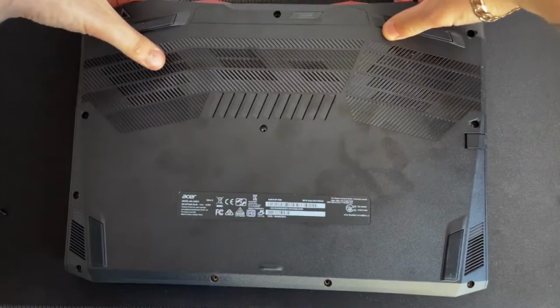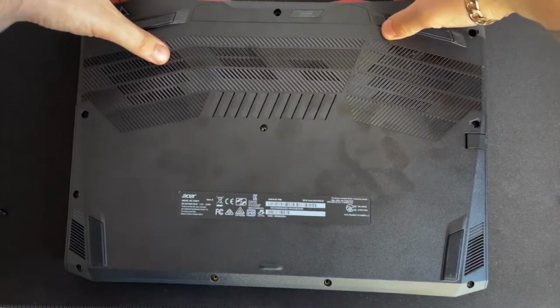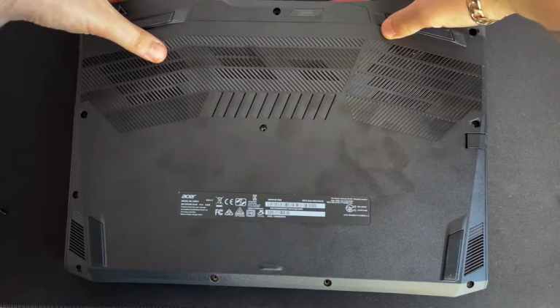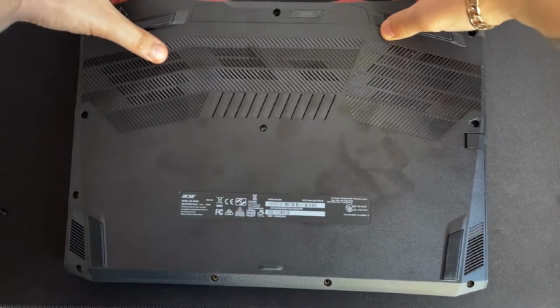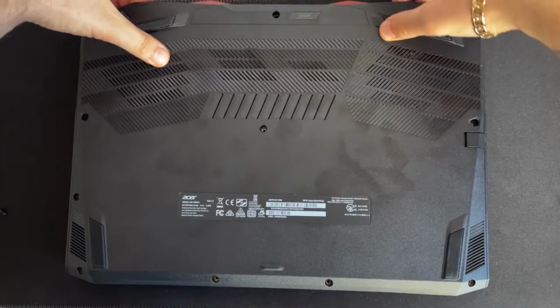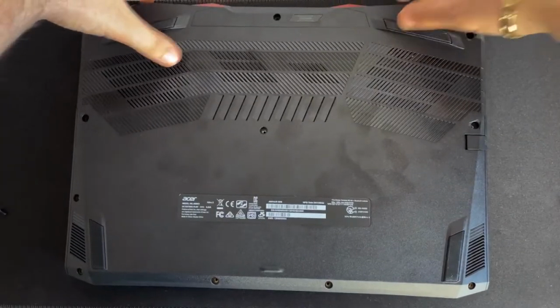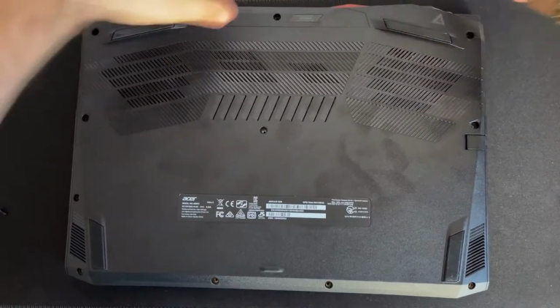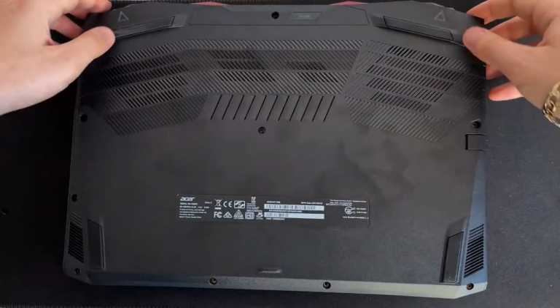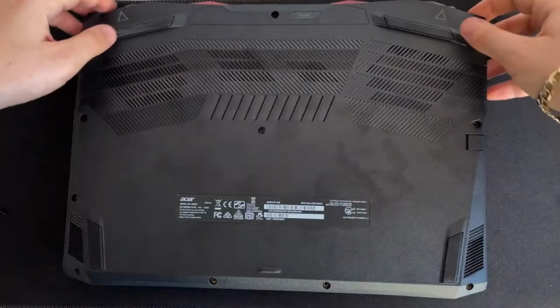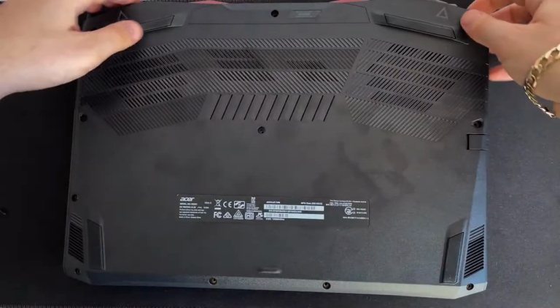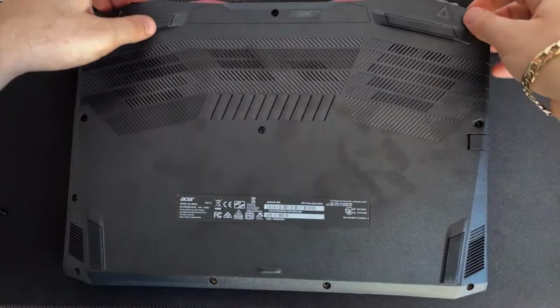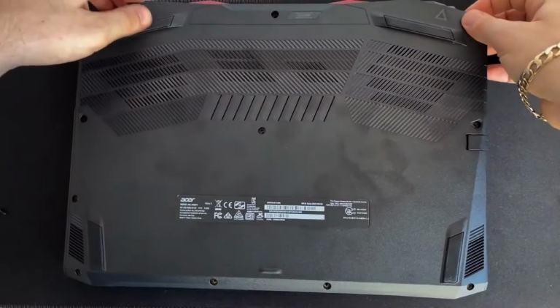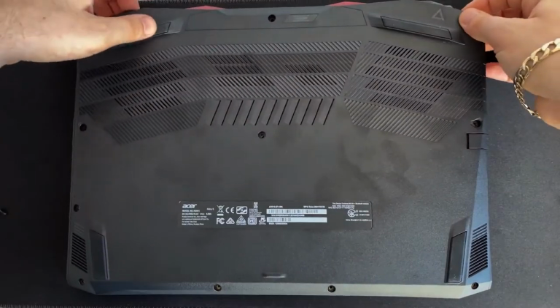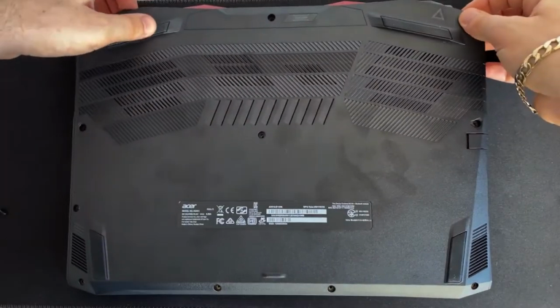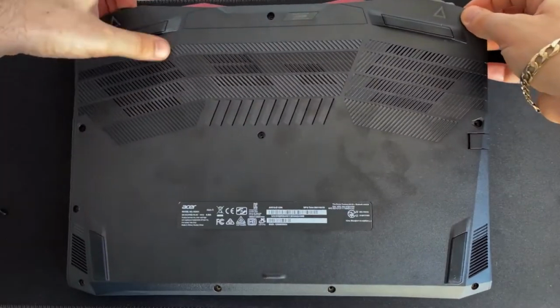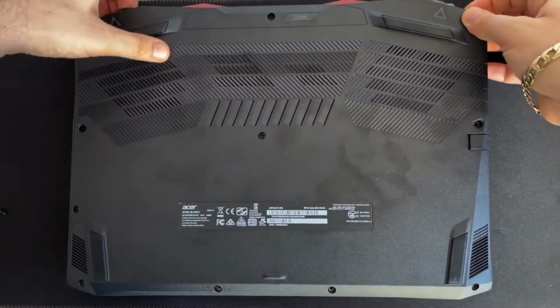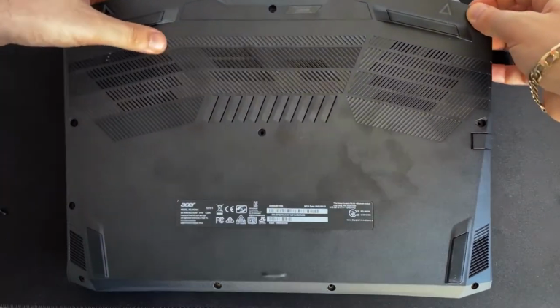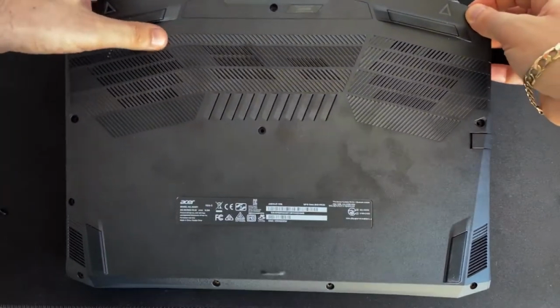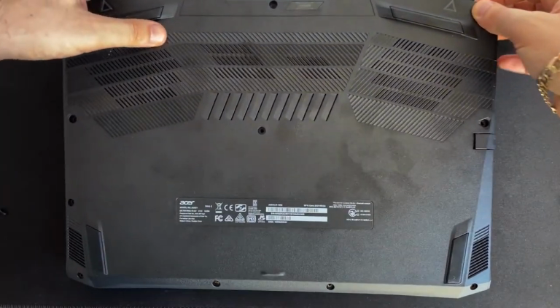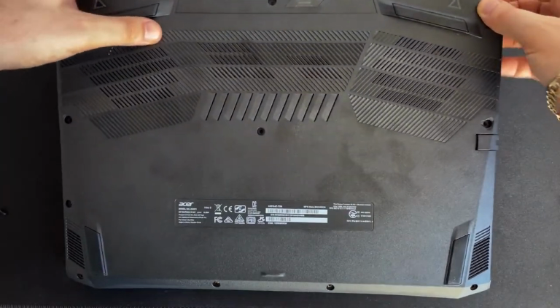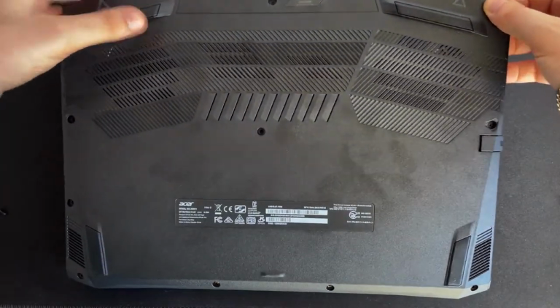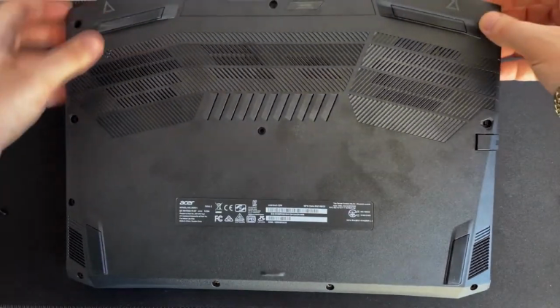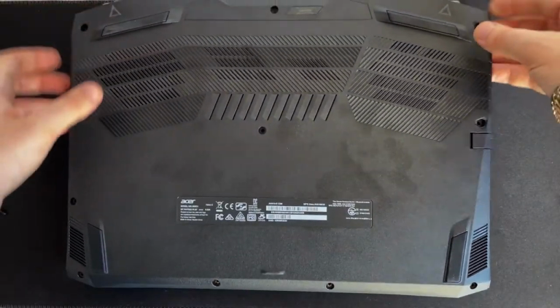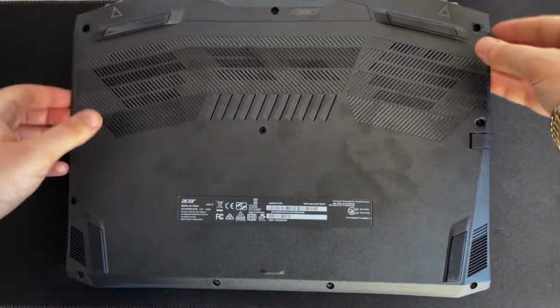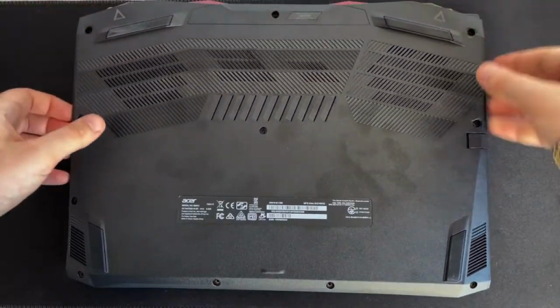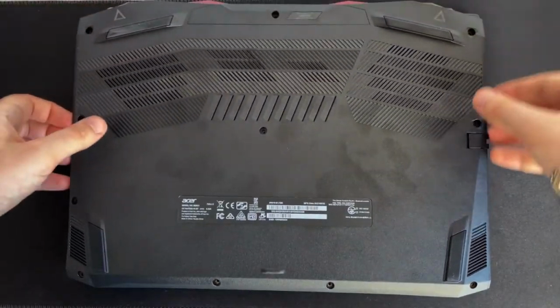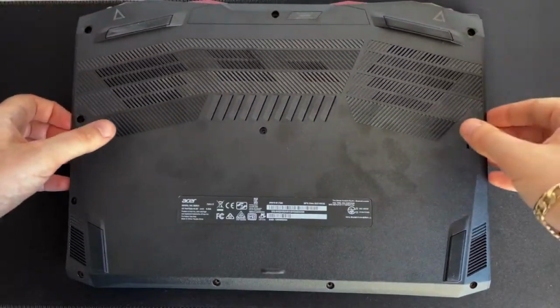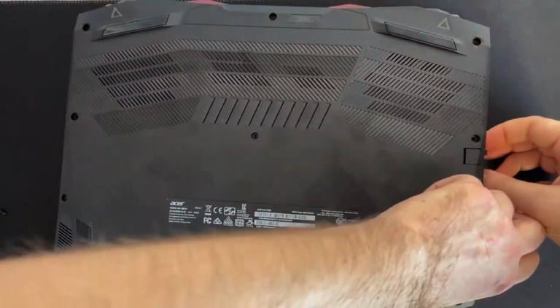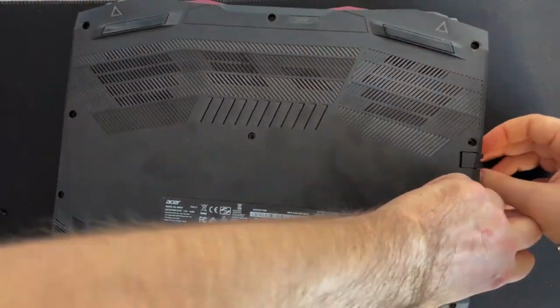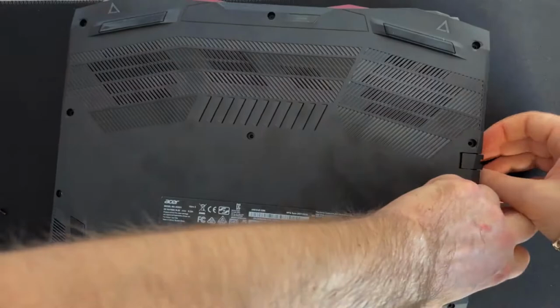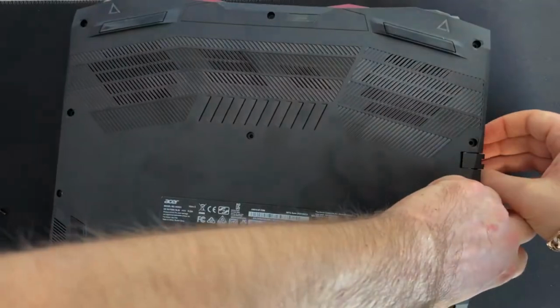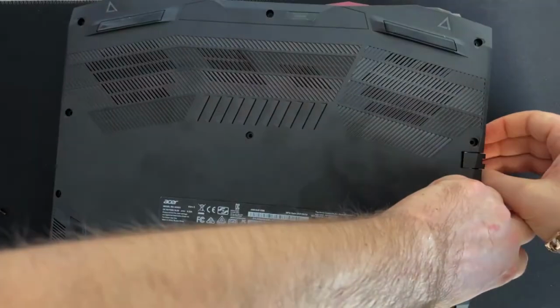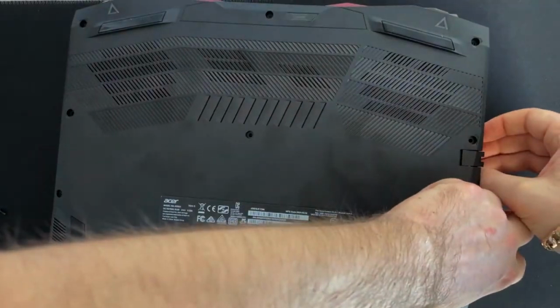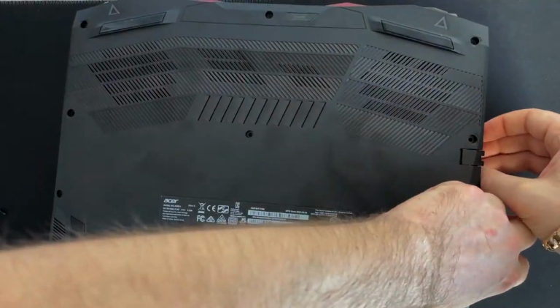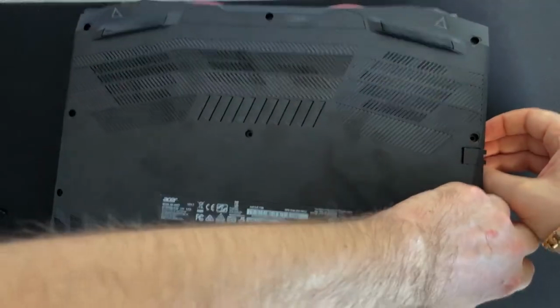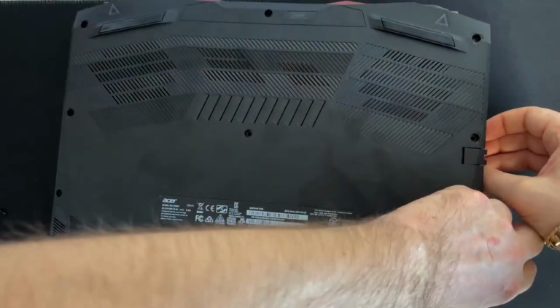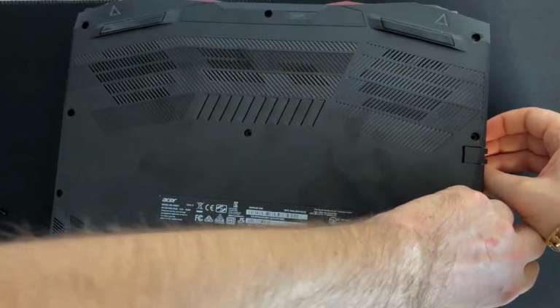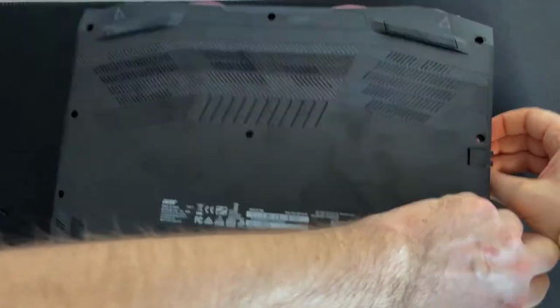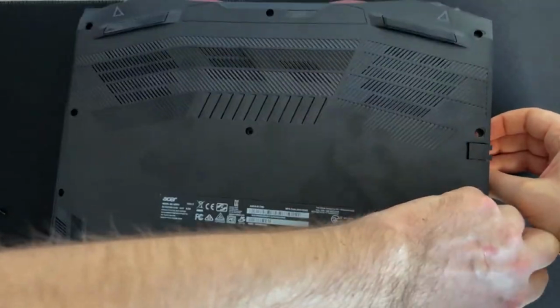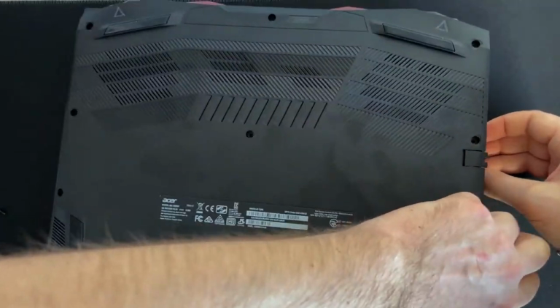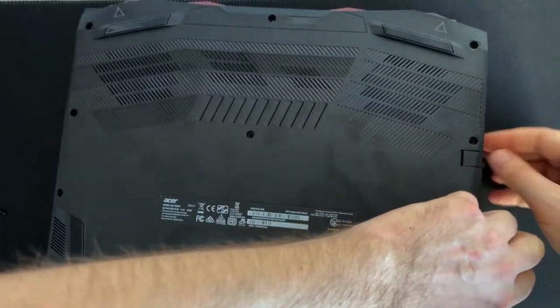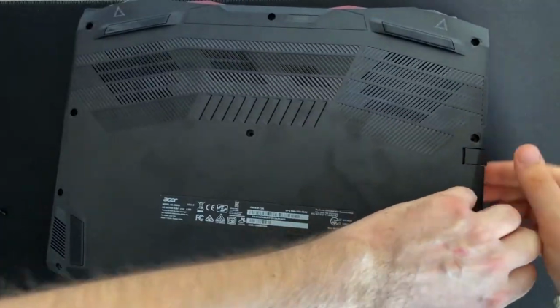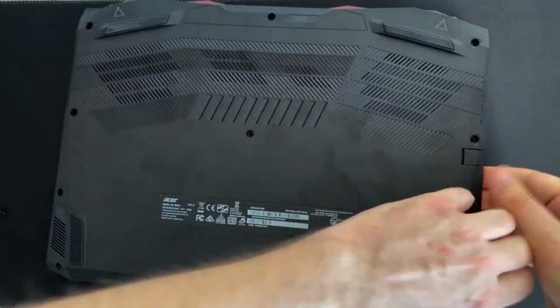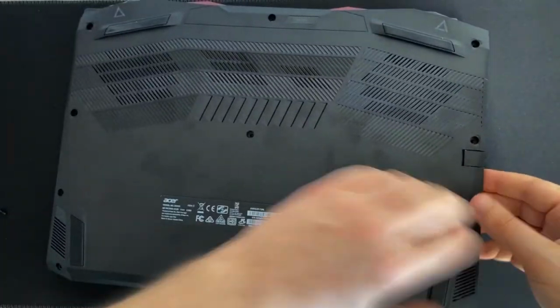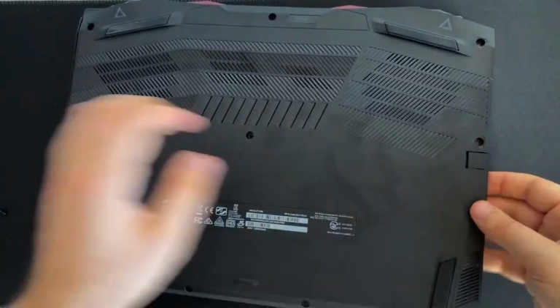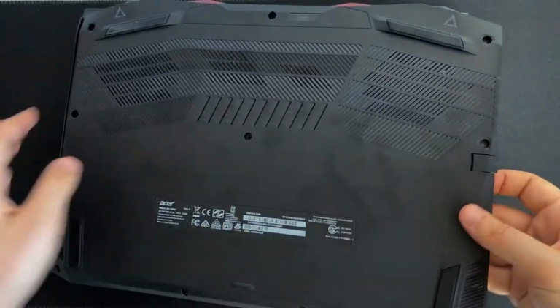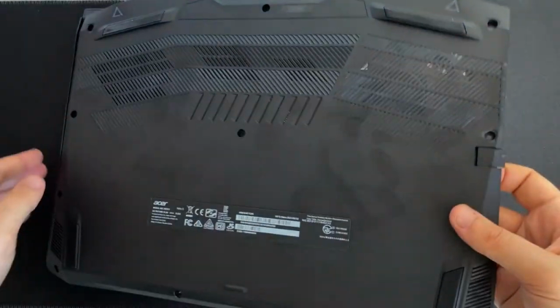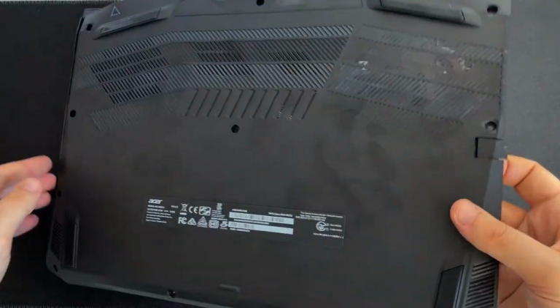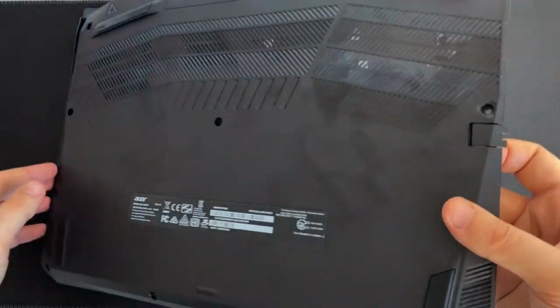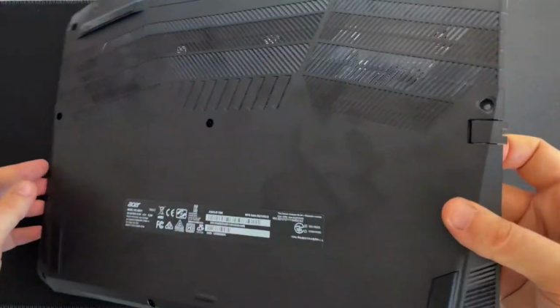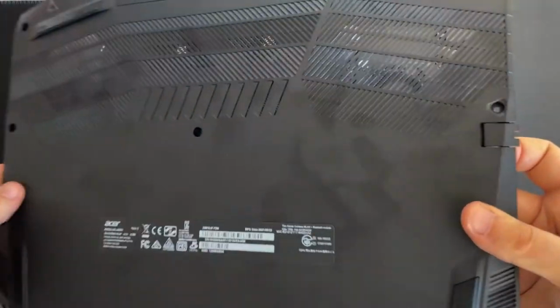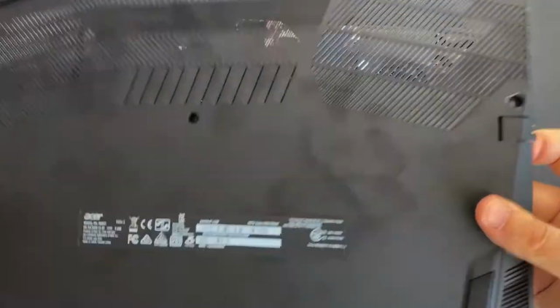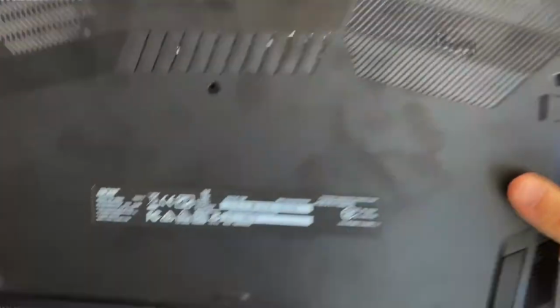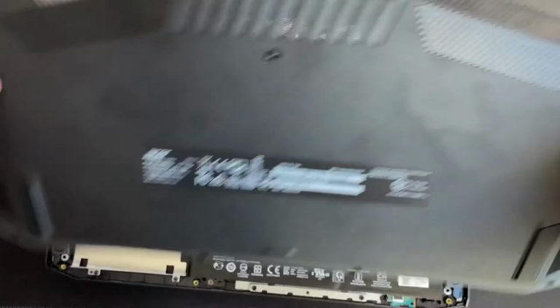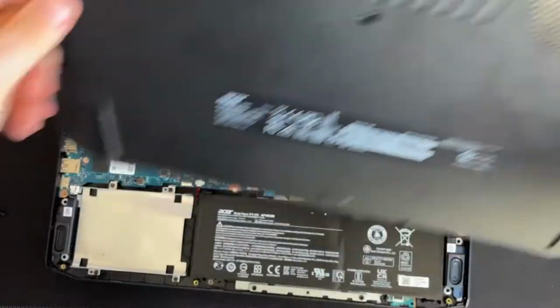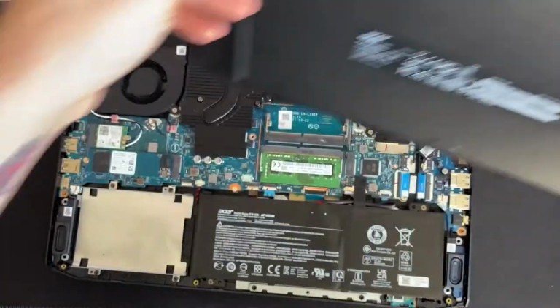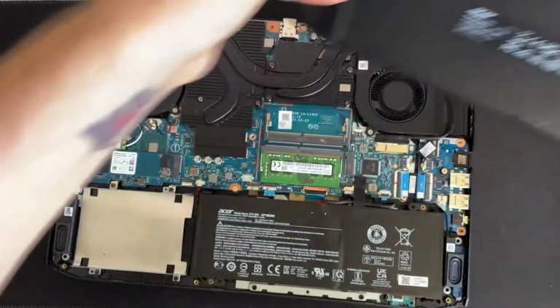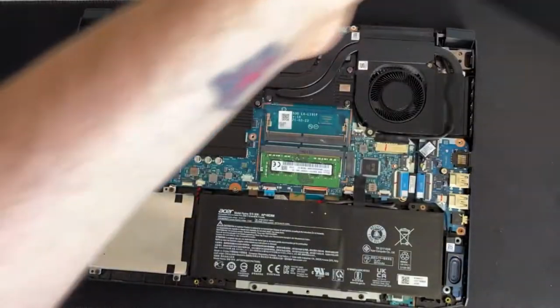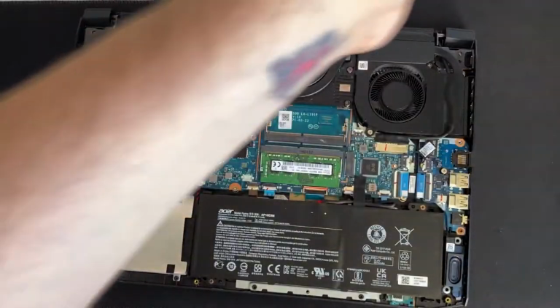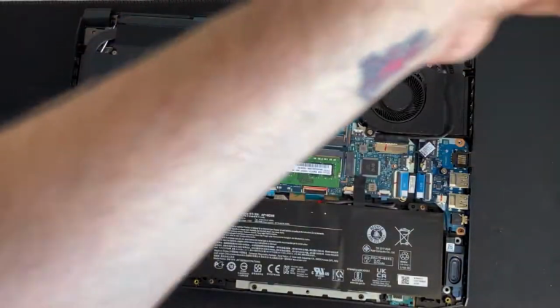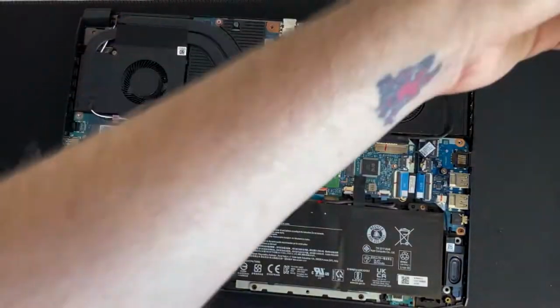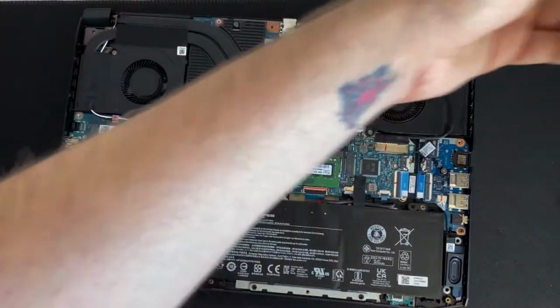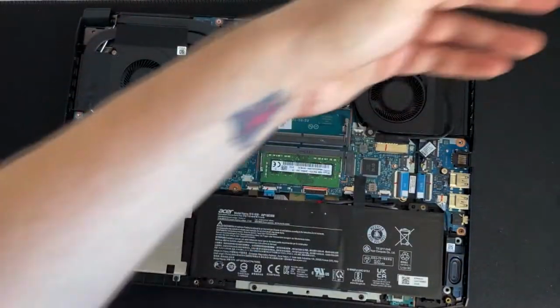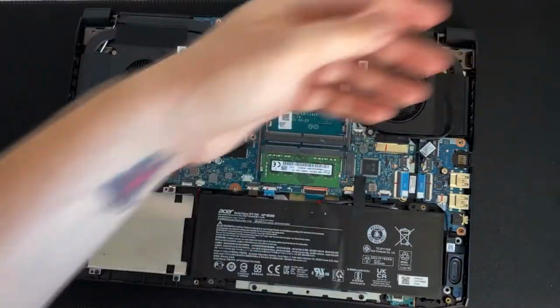Carefully release the clips and pull off the bottom. Just like that. Absolutely amazeballs.